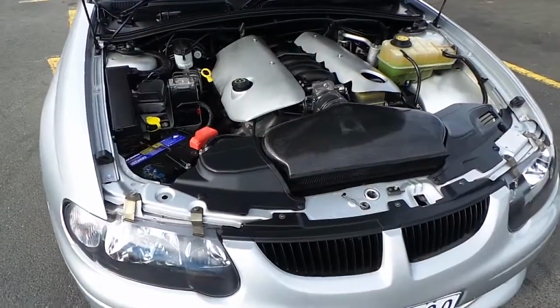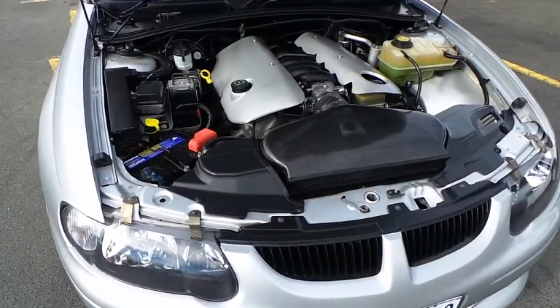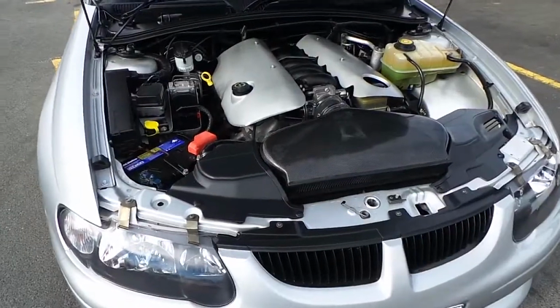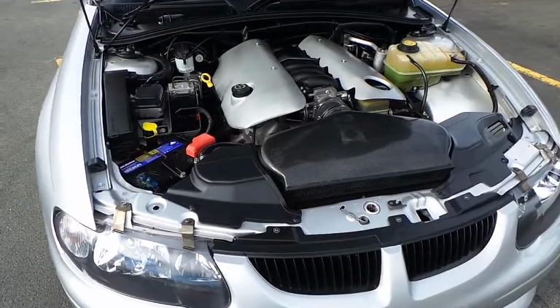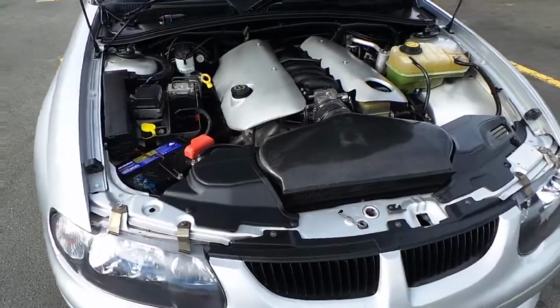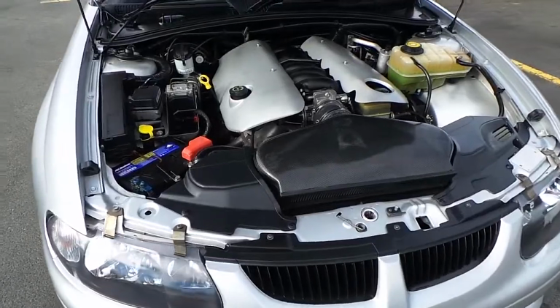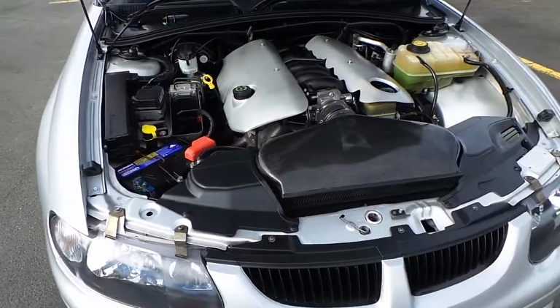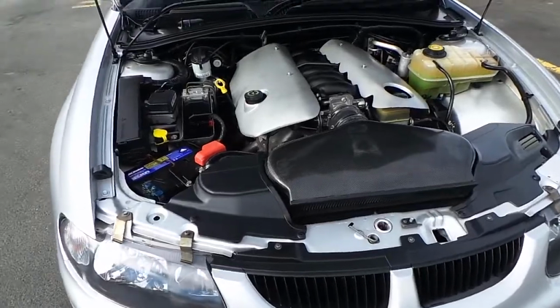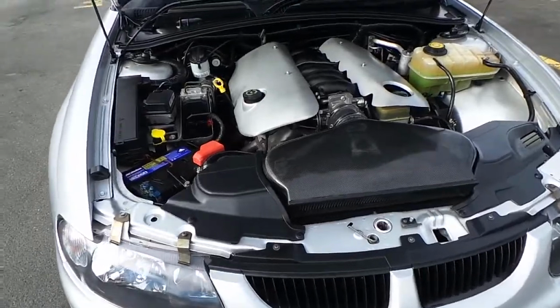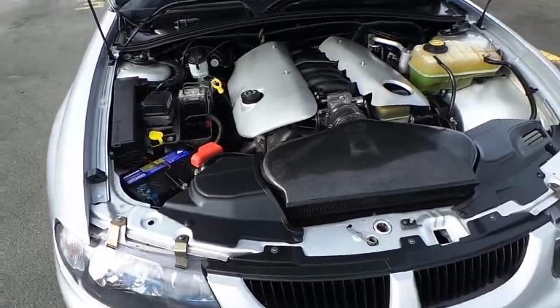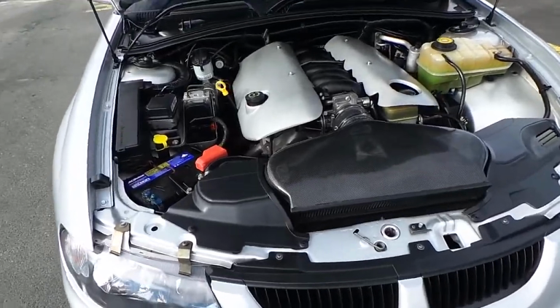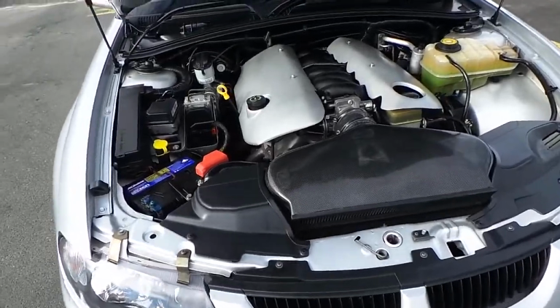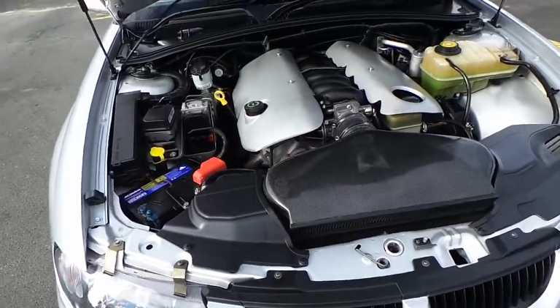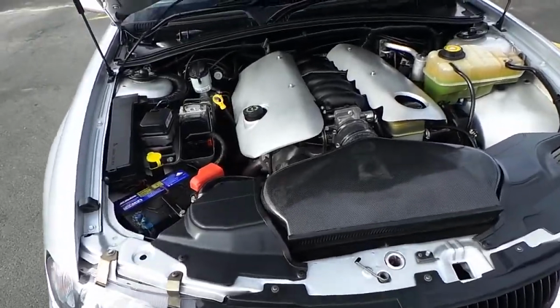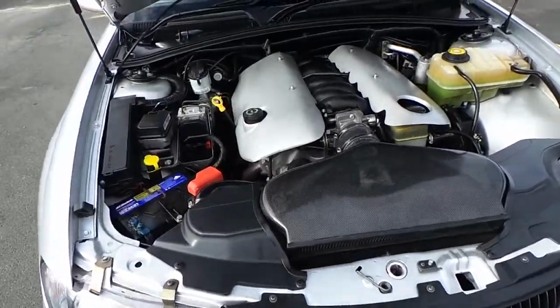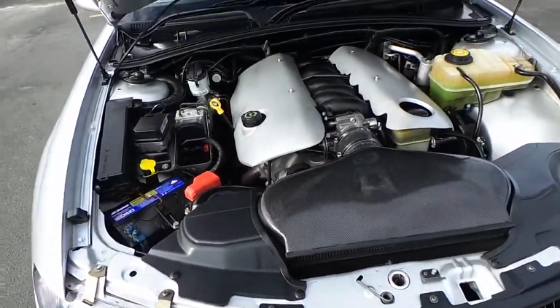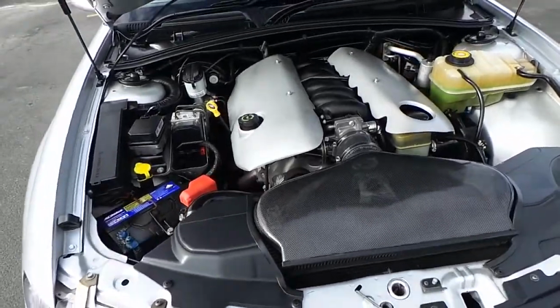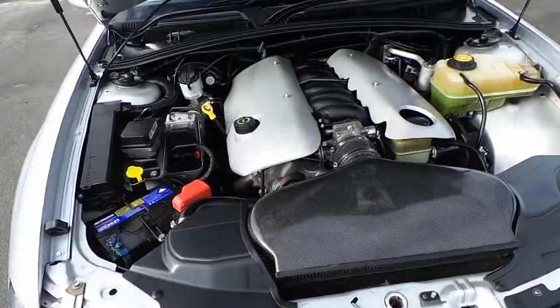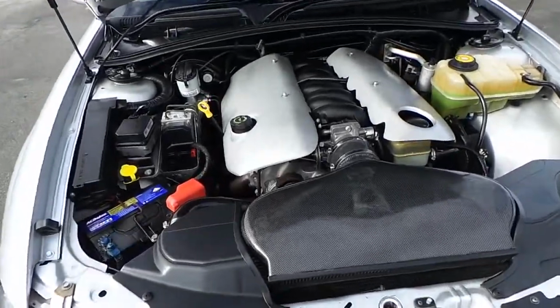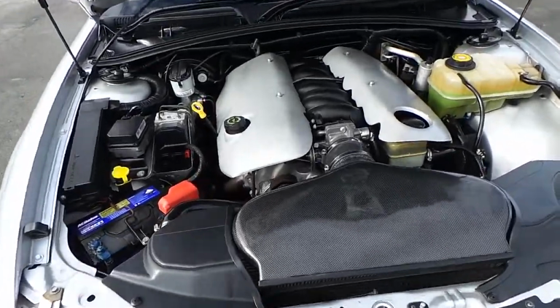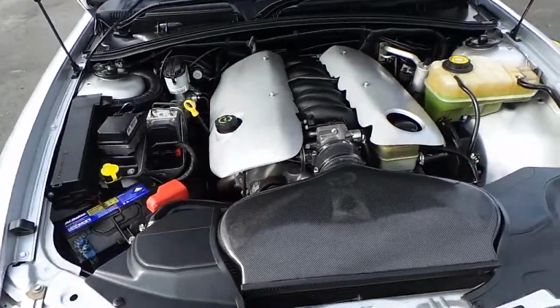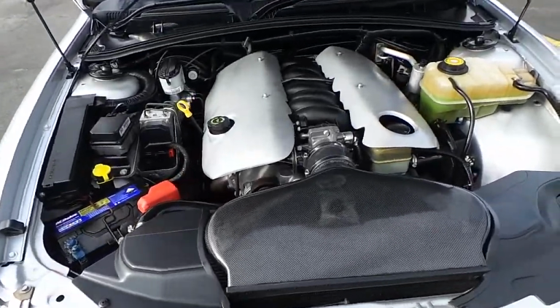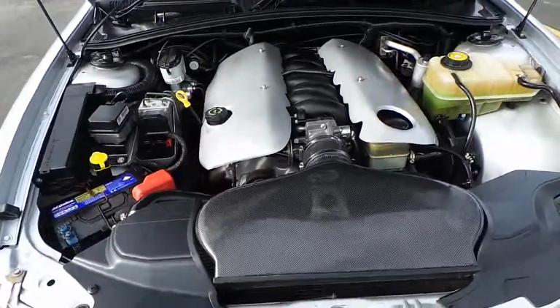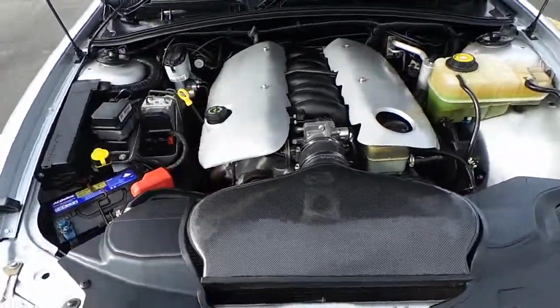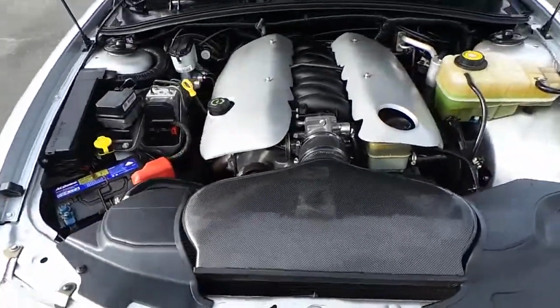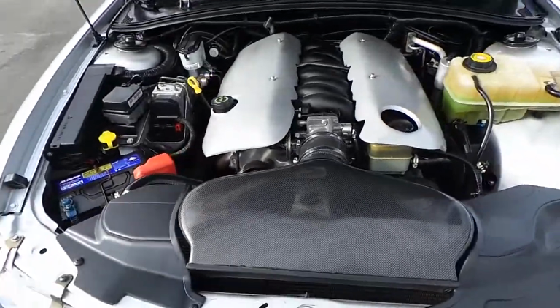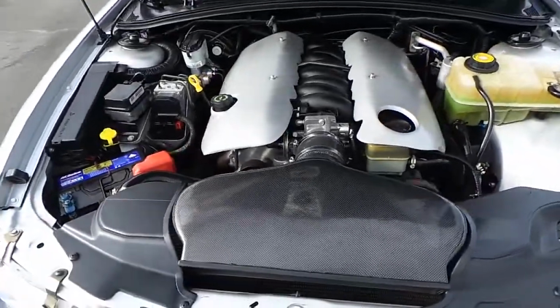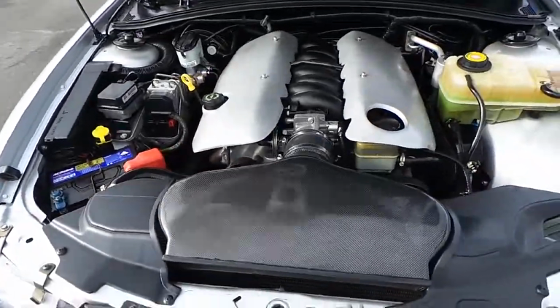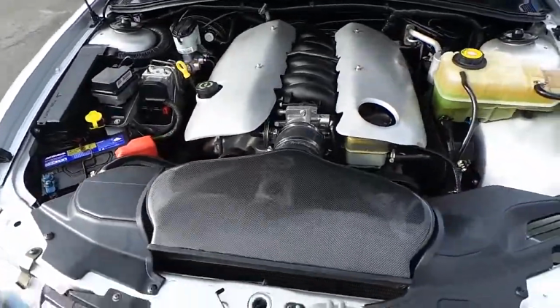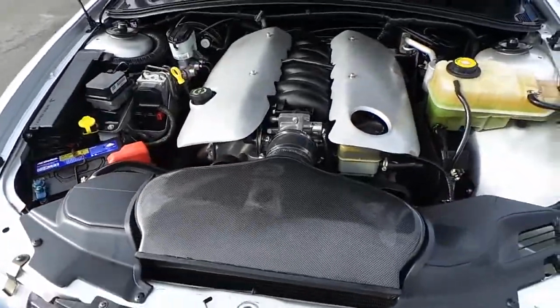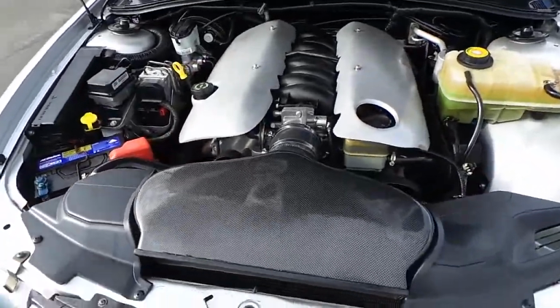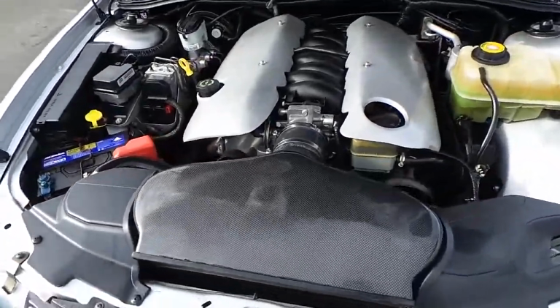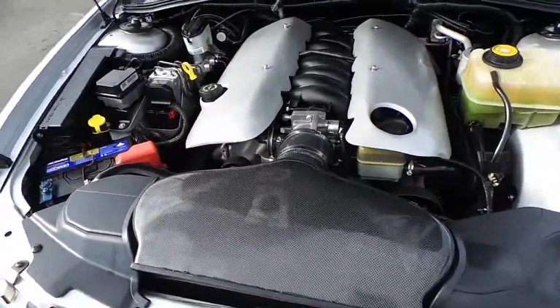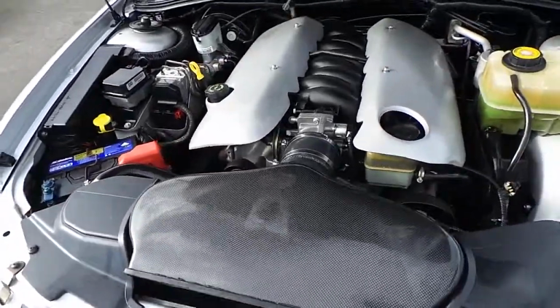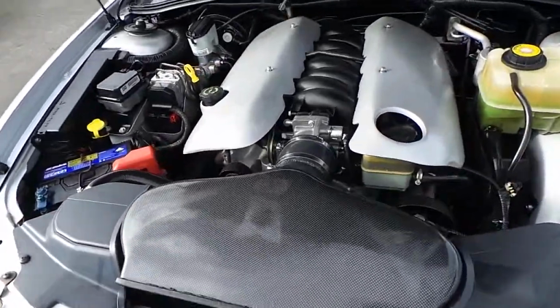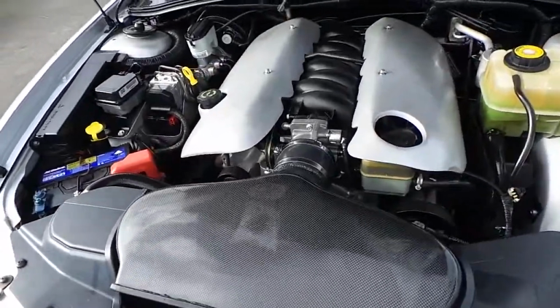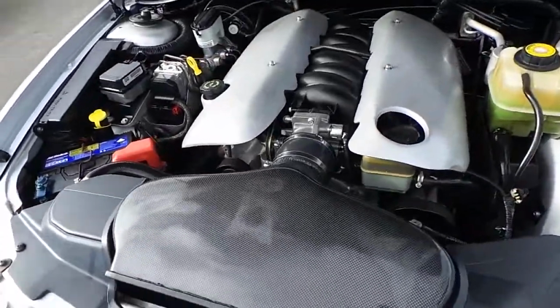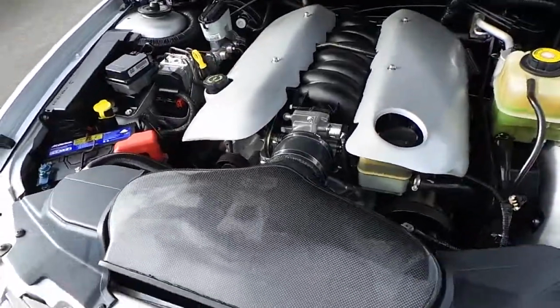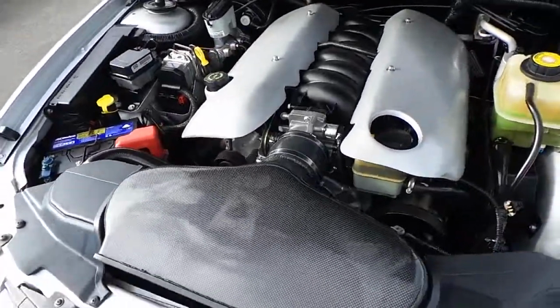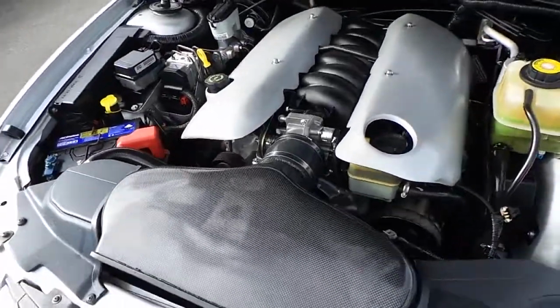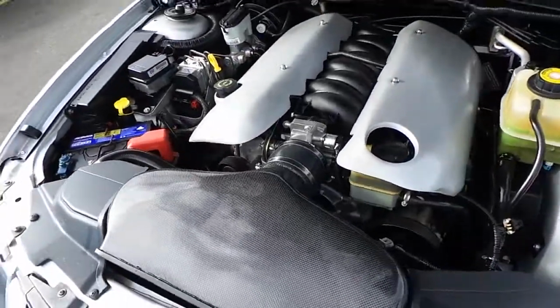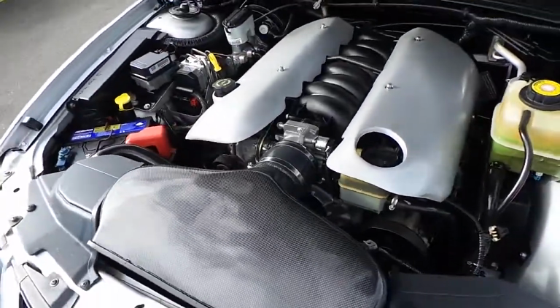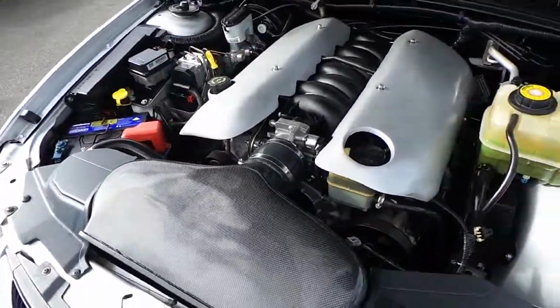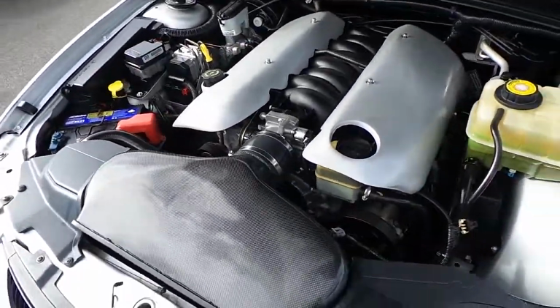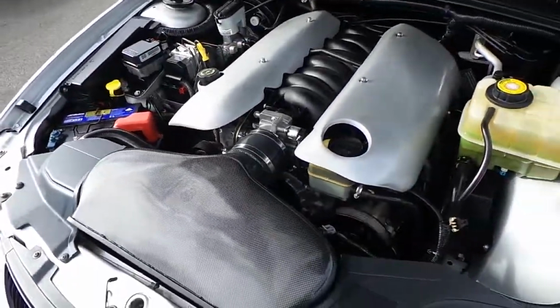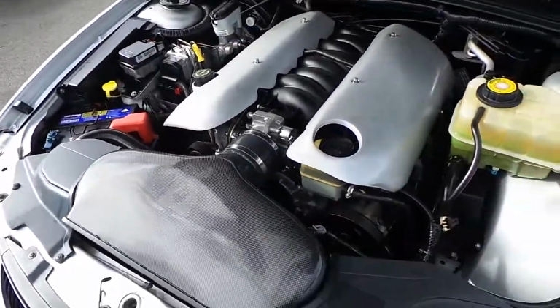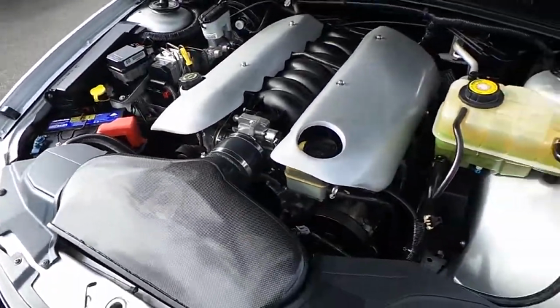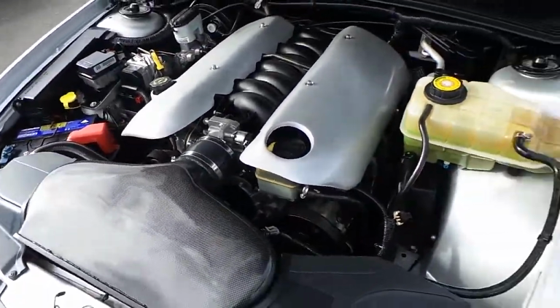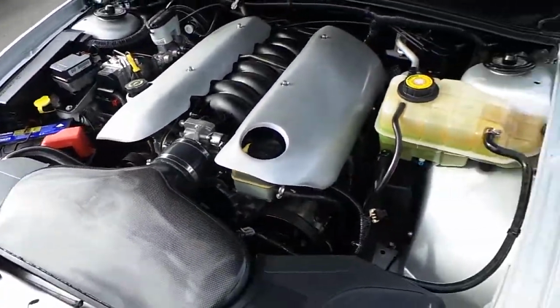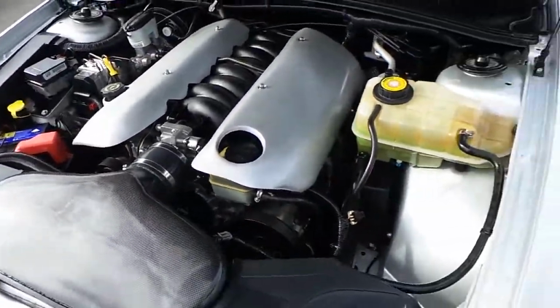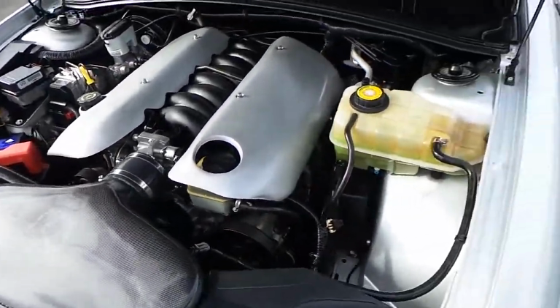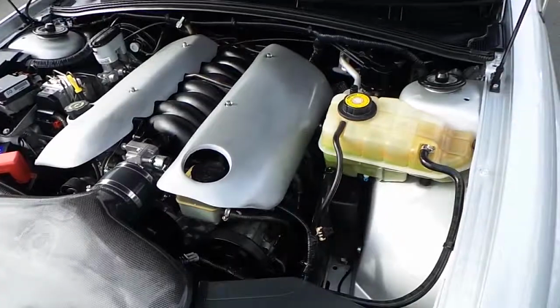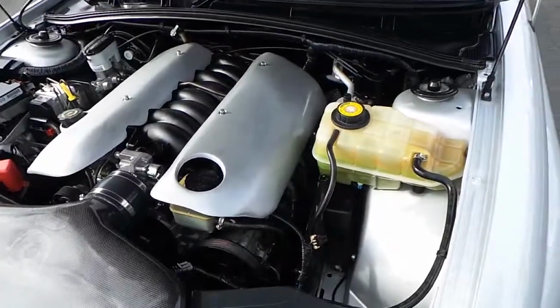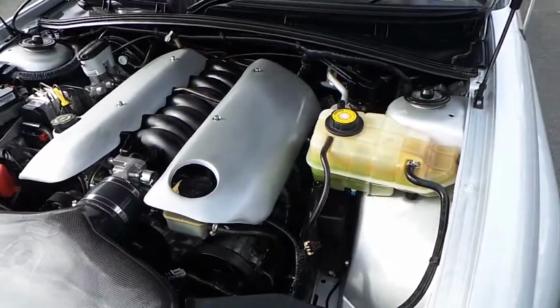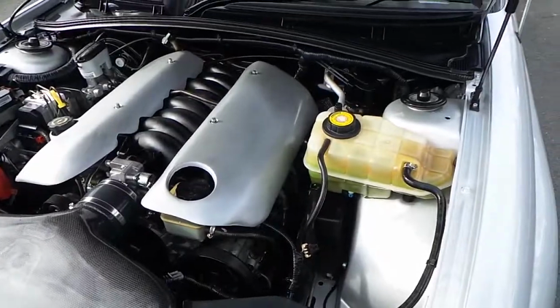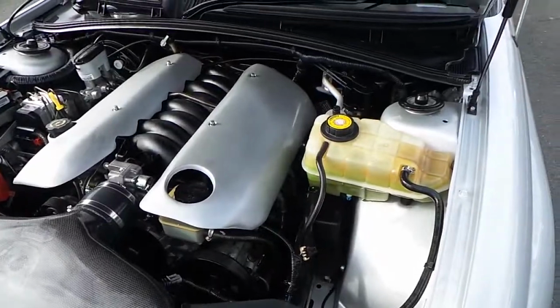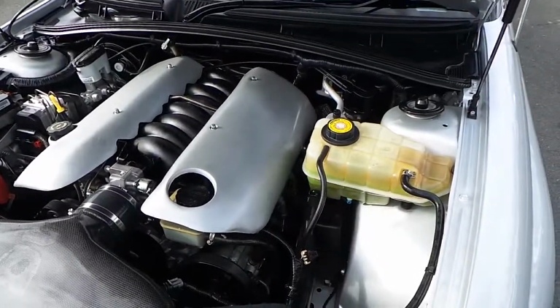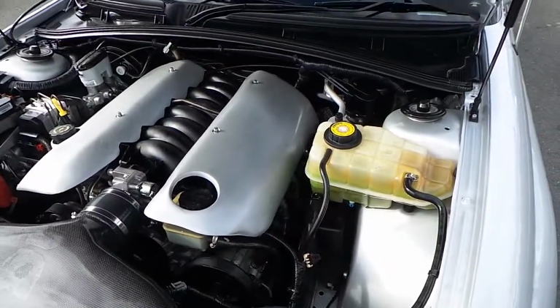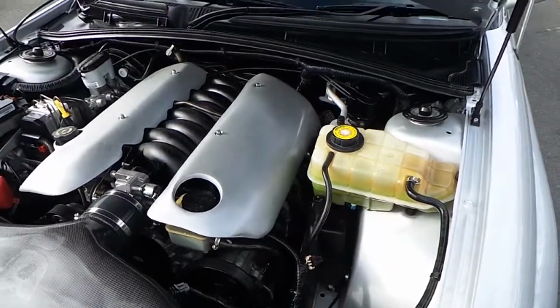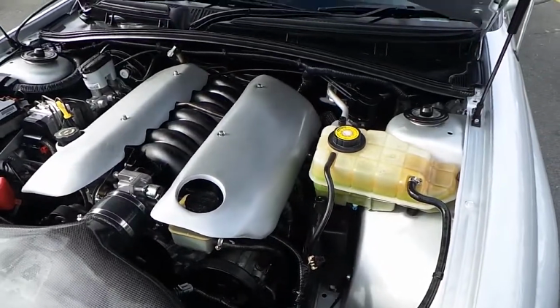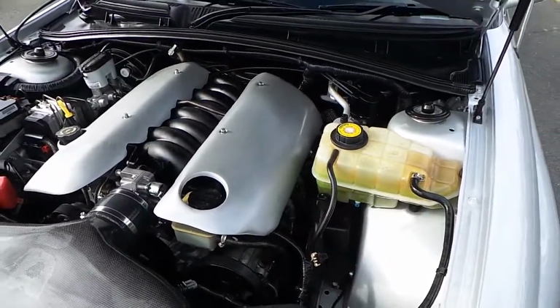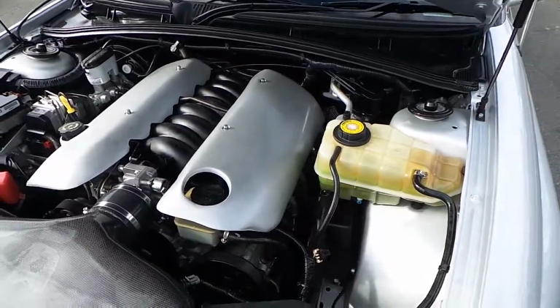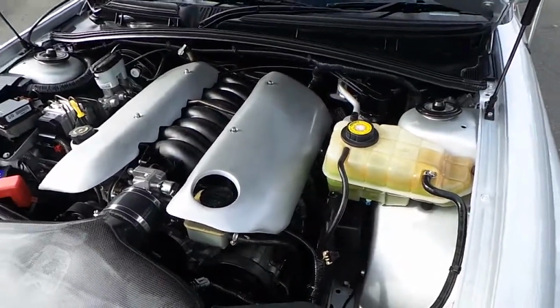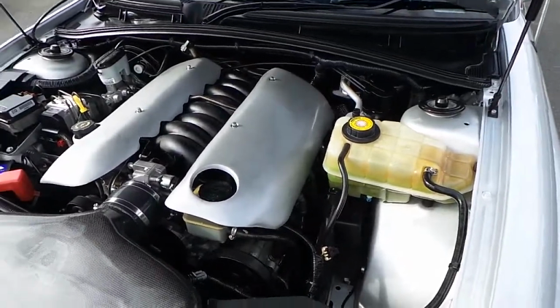As we look under the engine bay, aftermarket air intake system. Looks very nice and tidy.